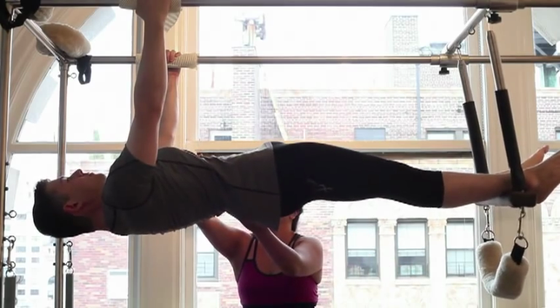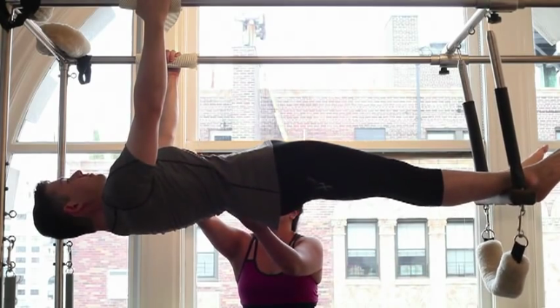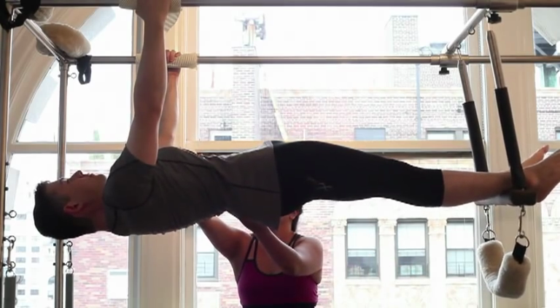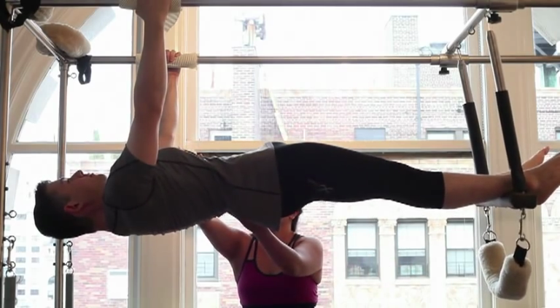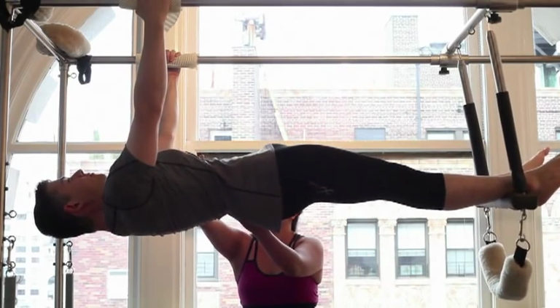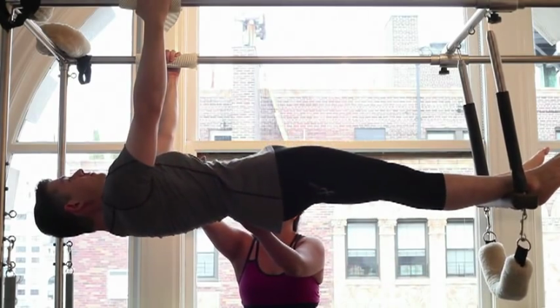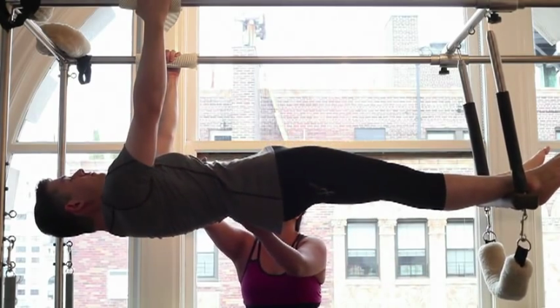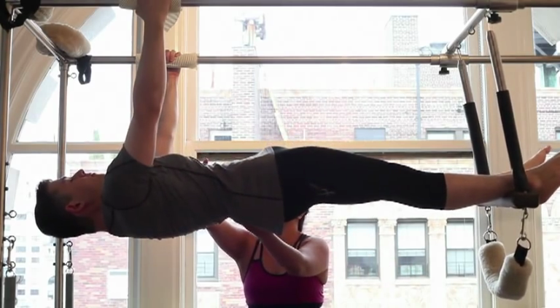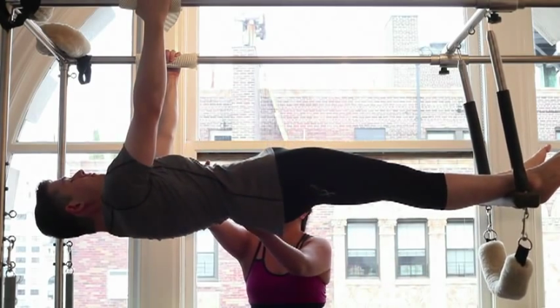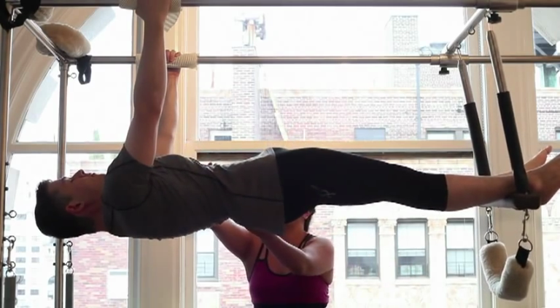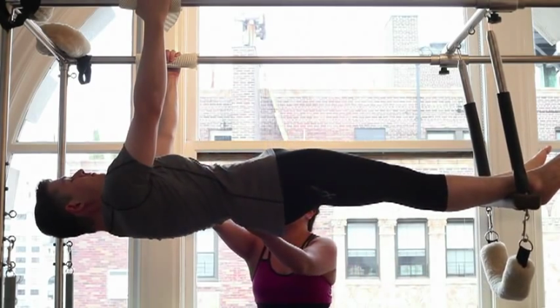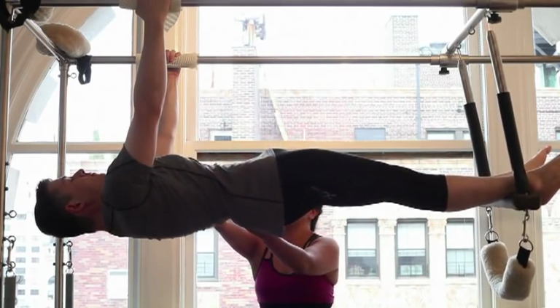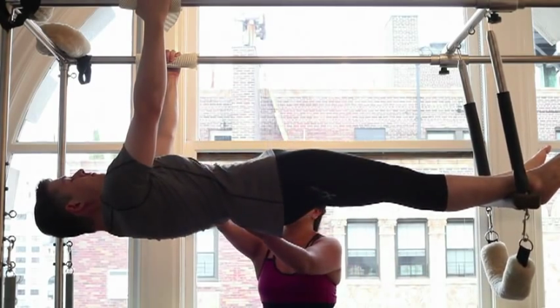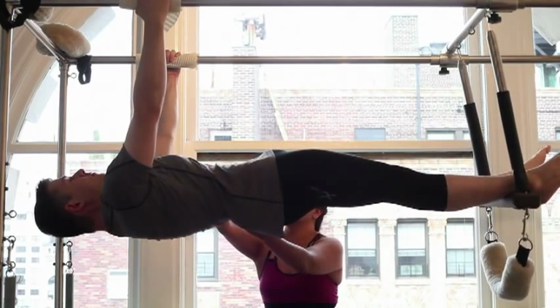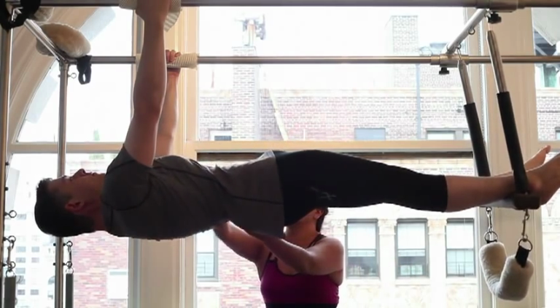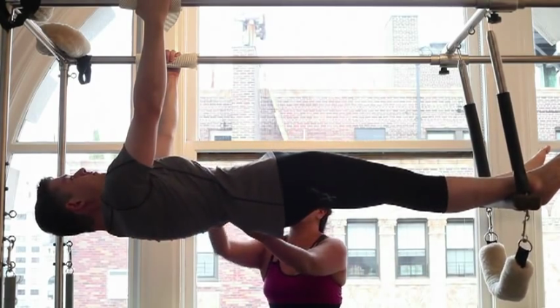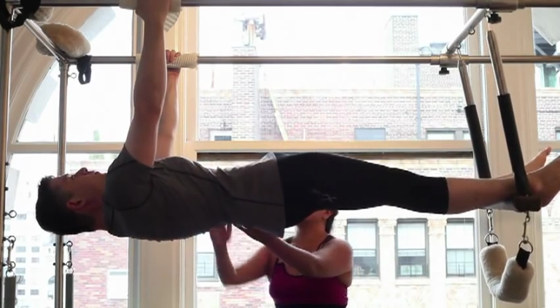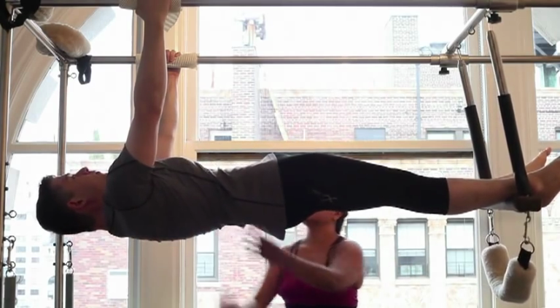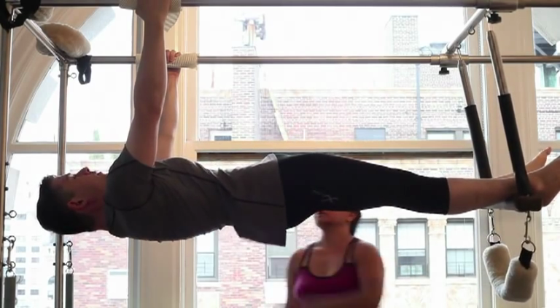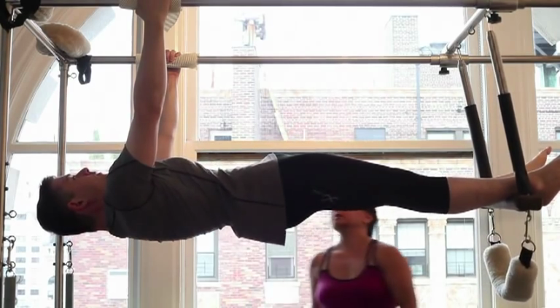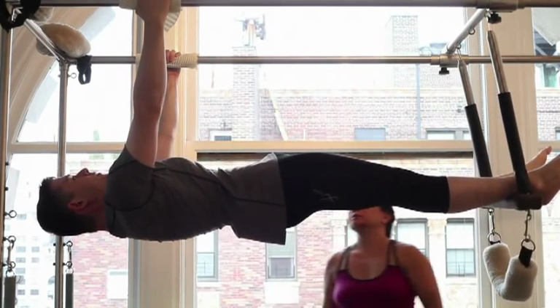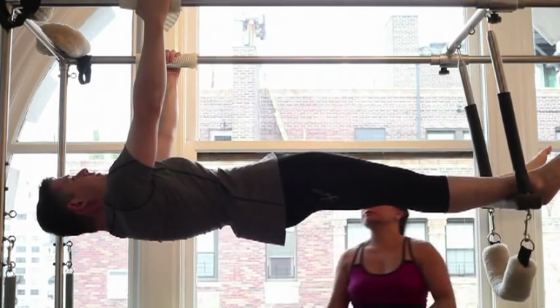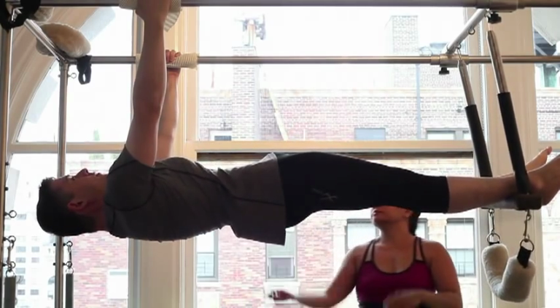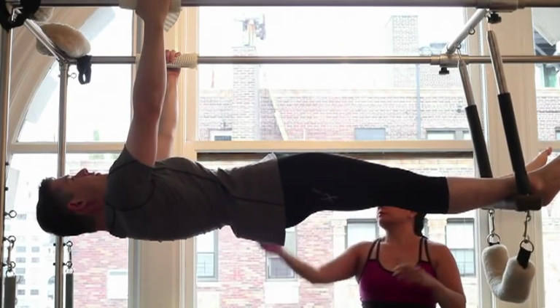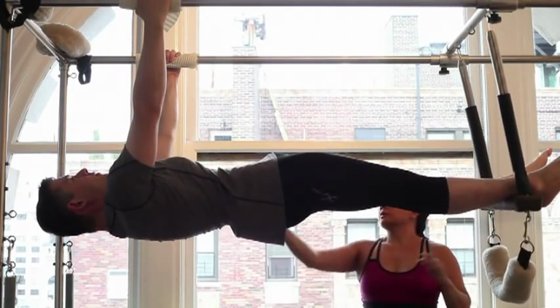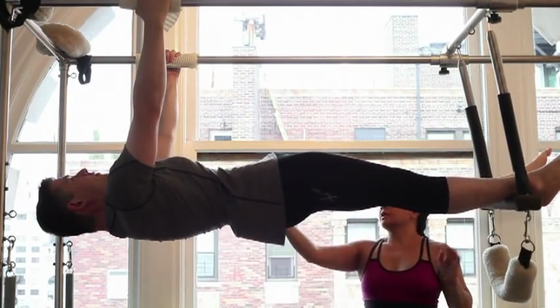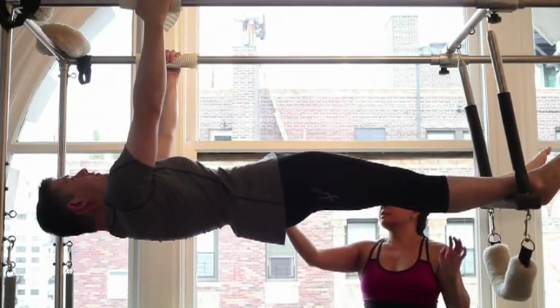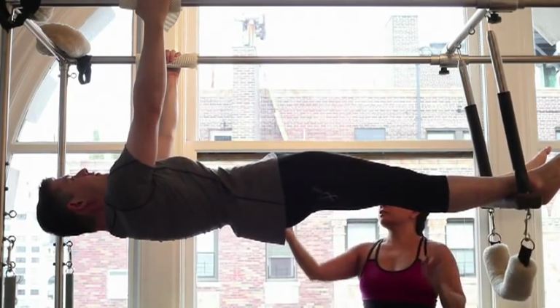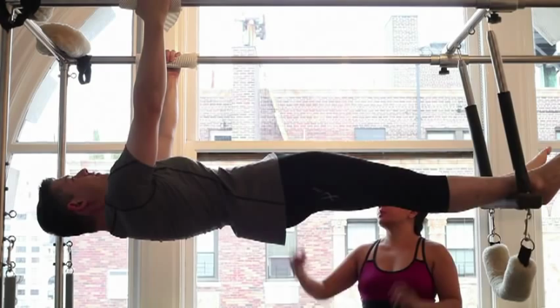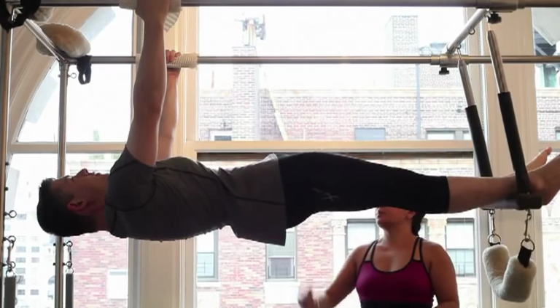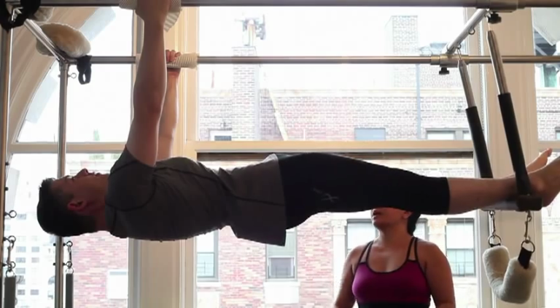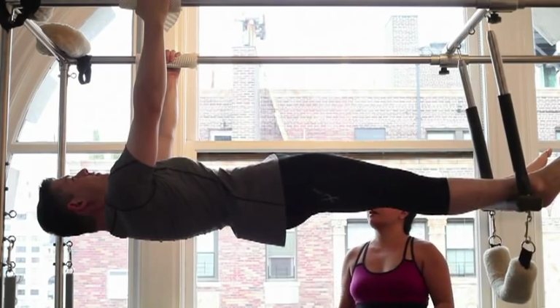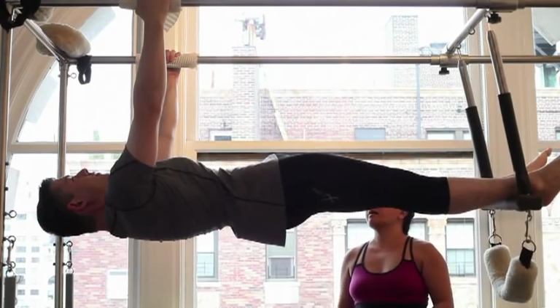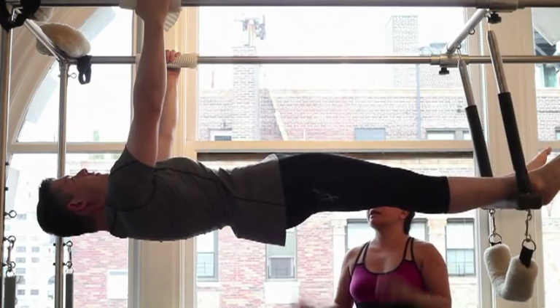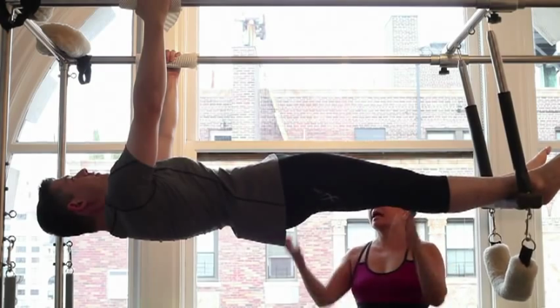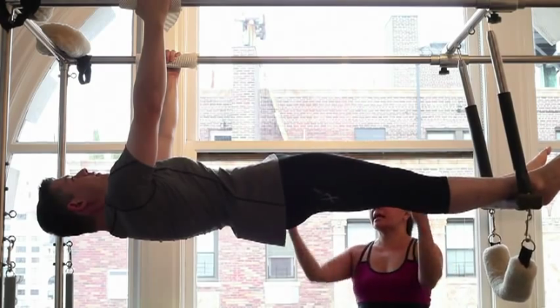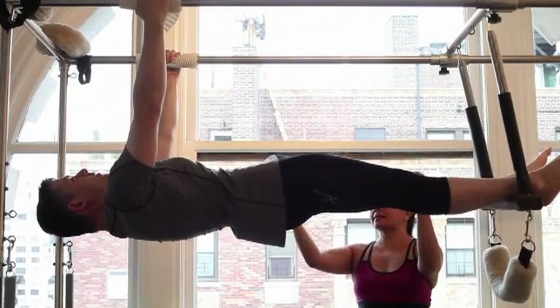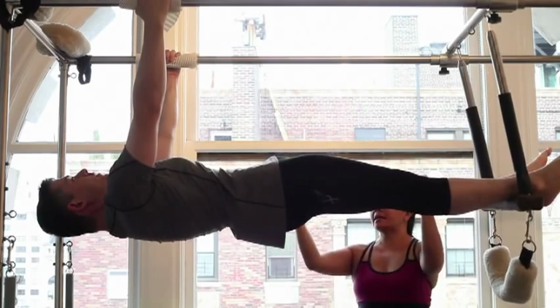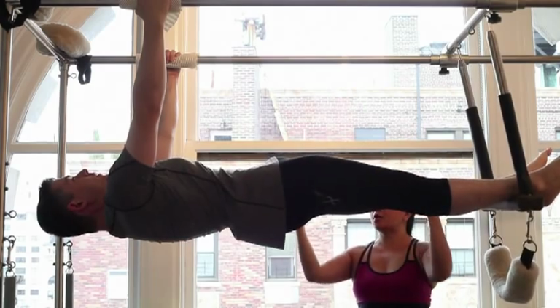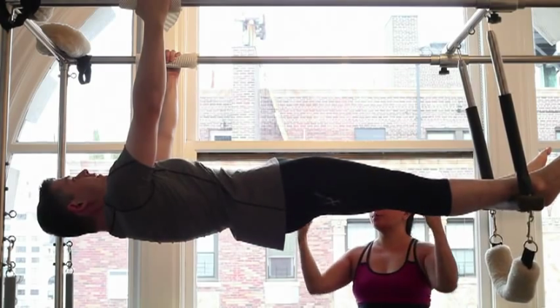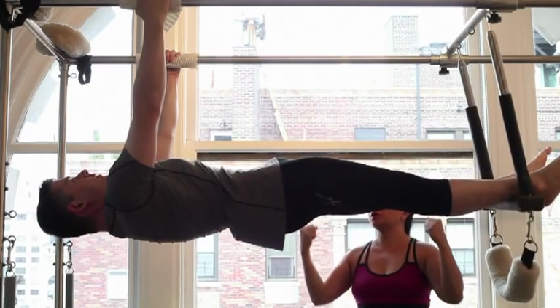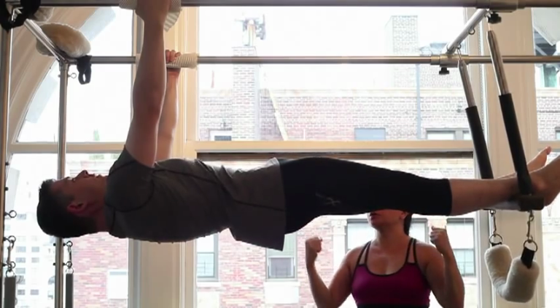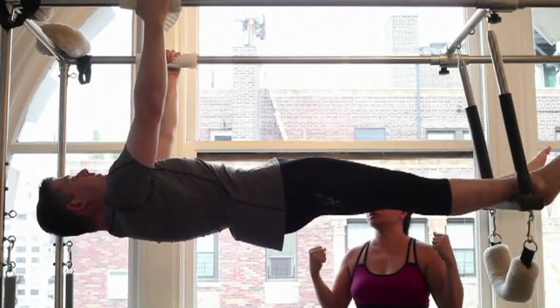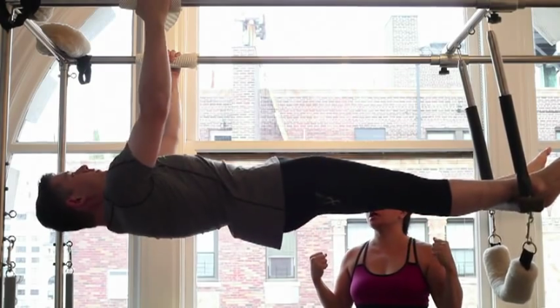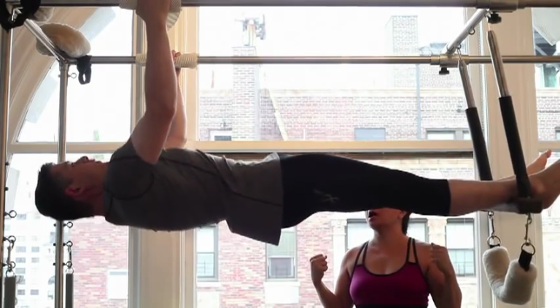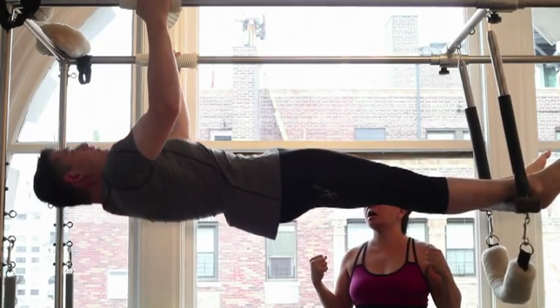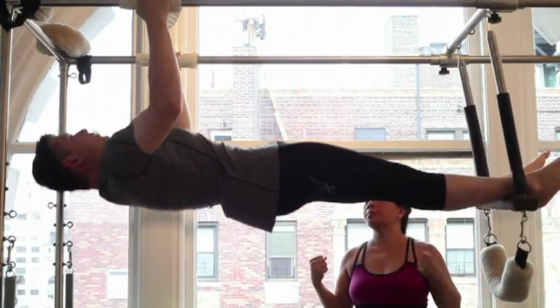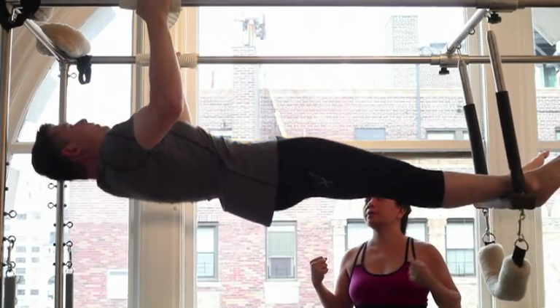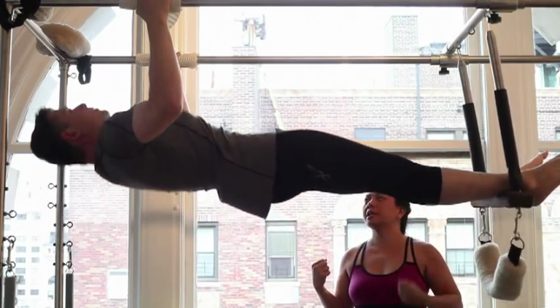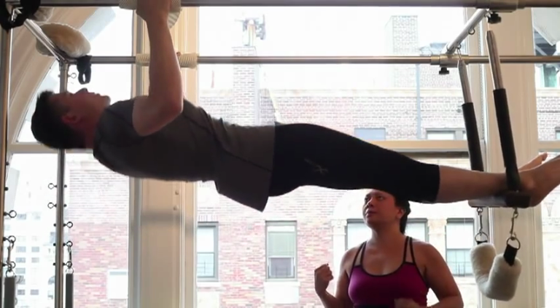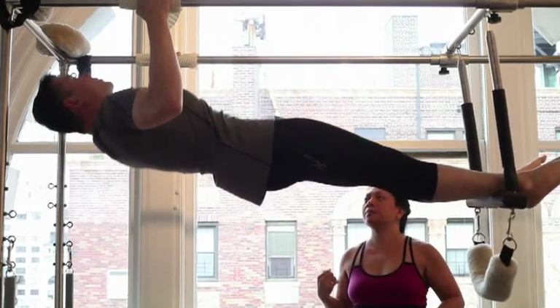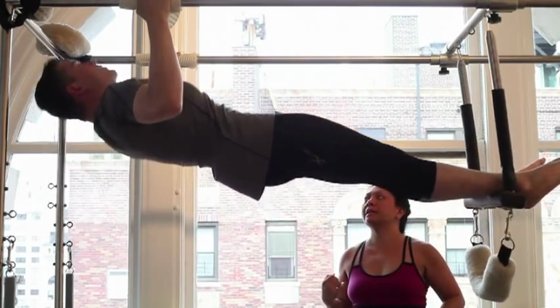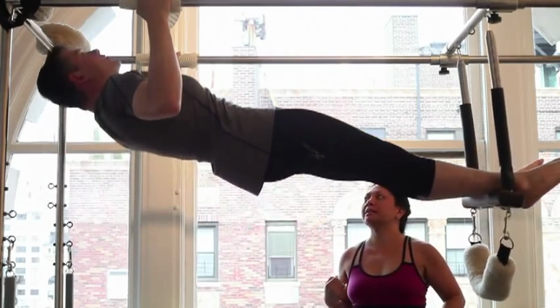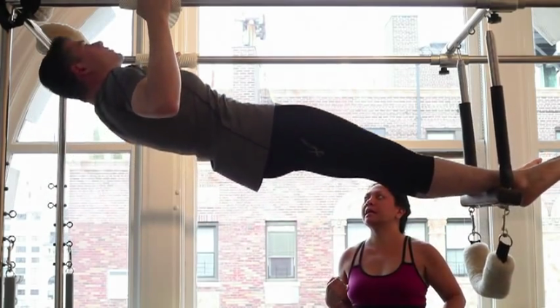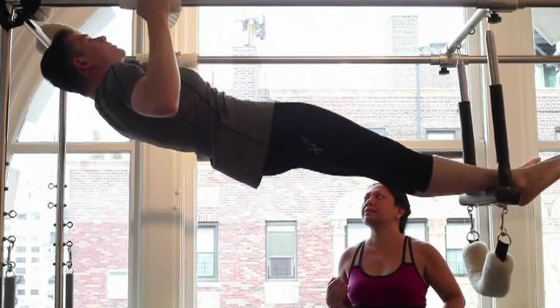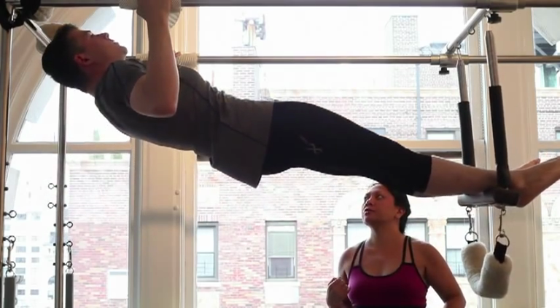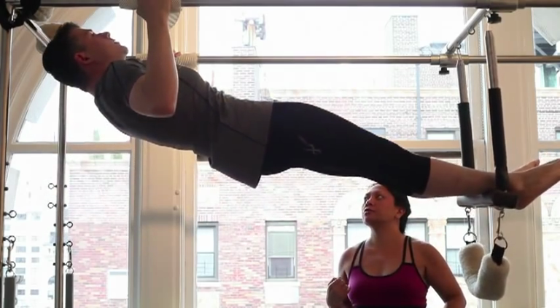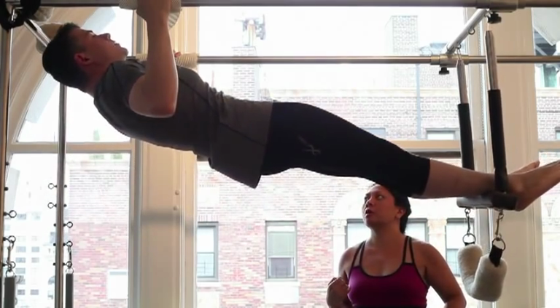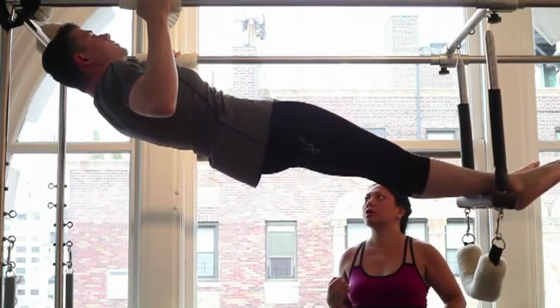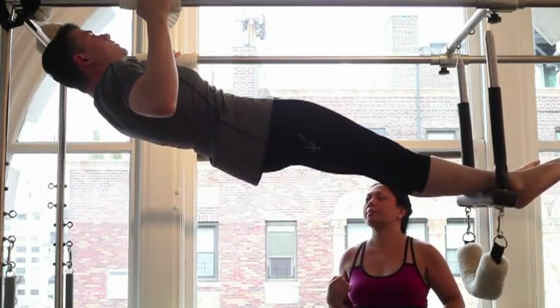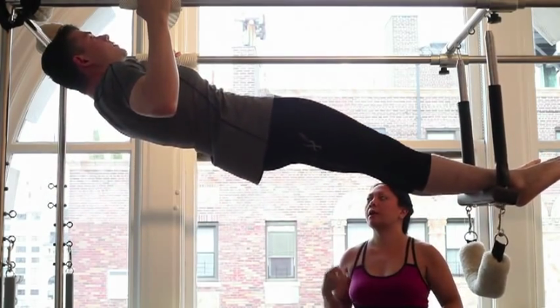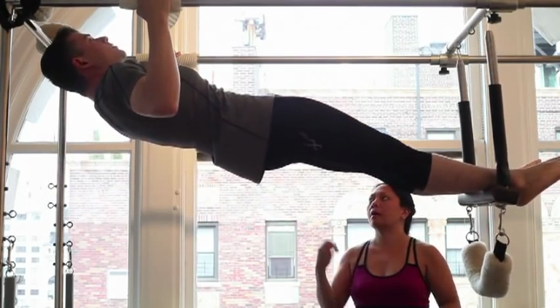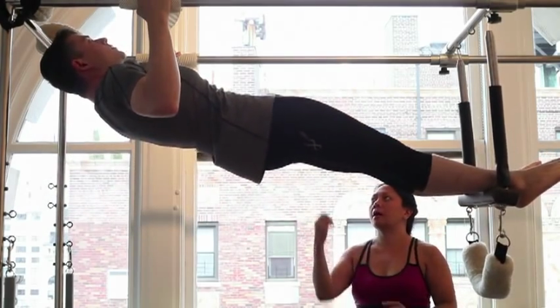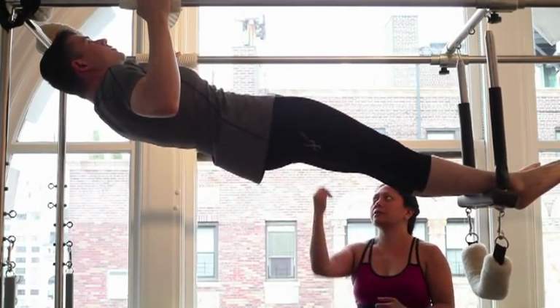Melt the ribs? Yeah, there you go. Inhale to prepare and exhale, pull up. Keep the plank nice and strong in the powerhouse.